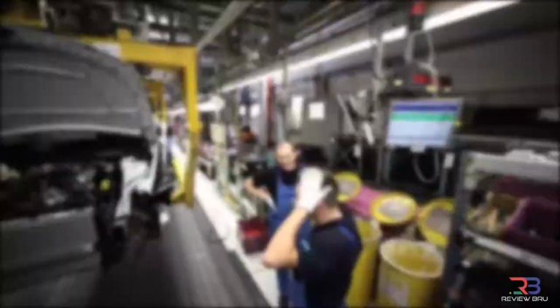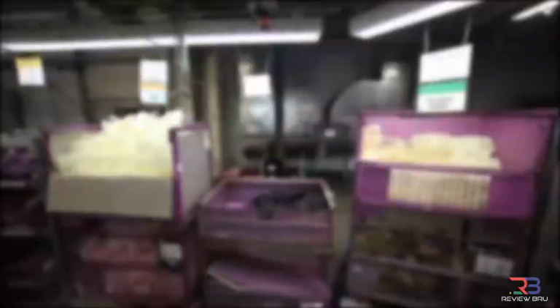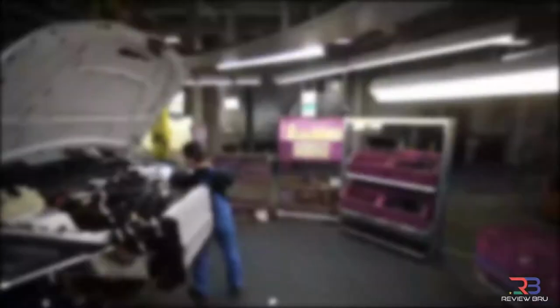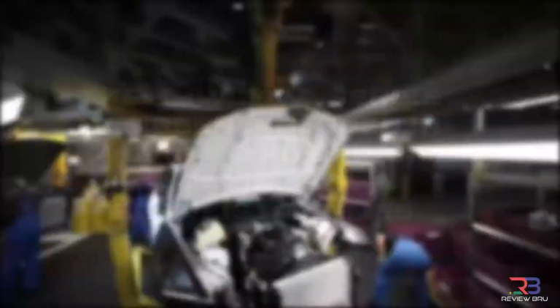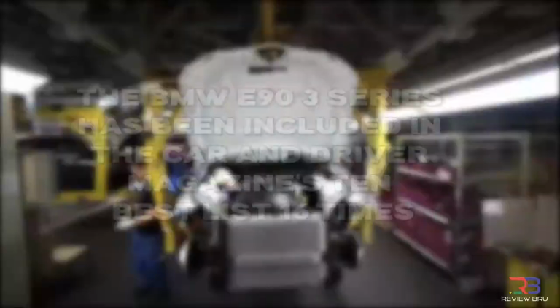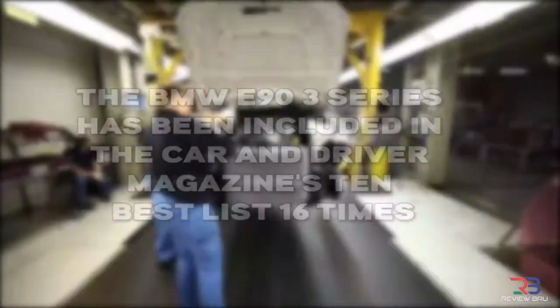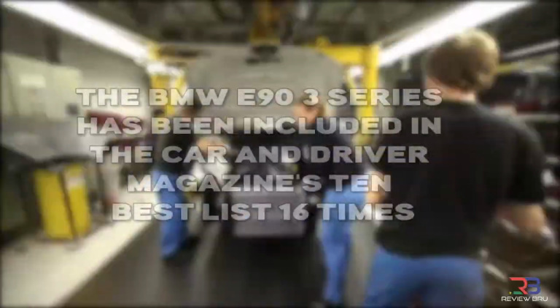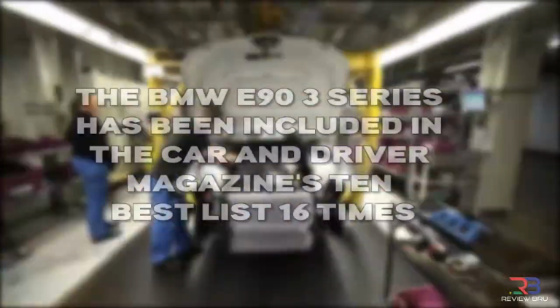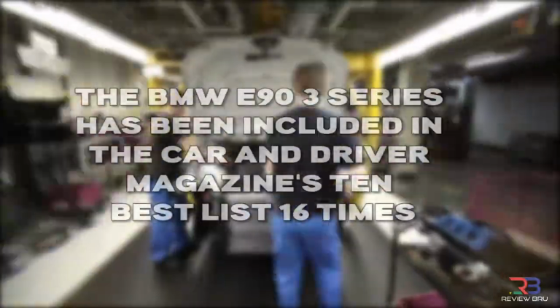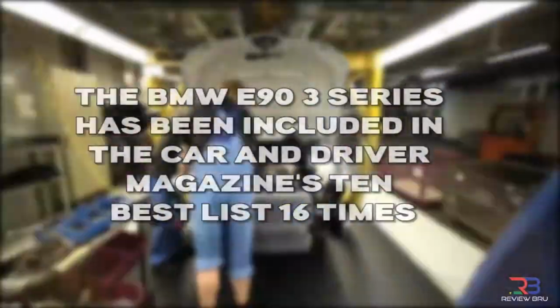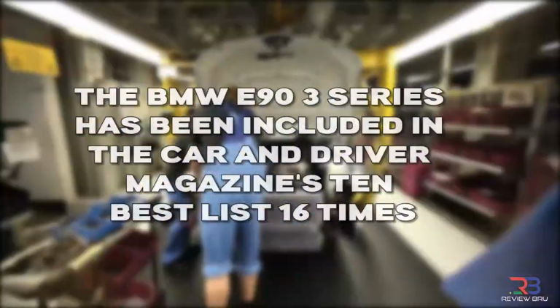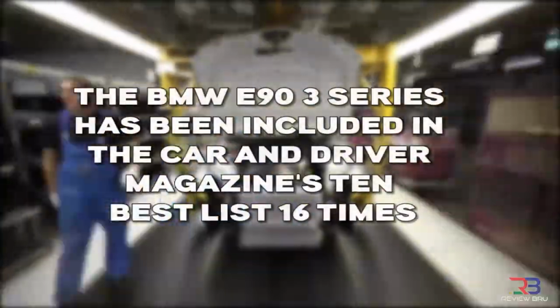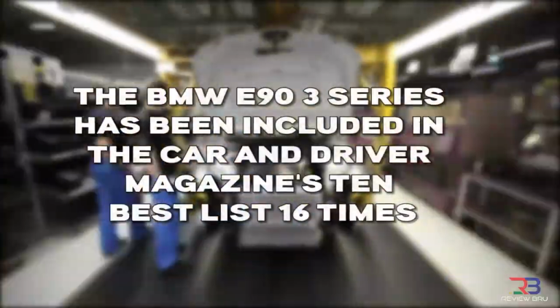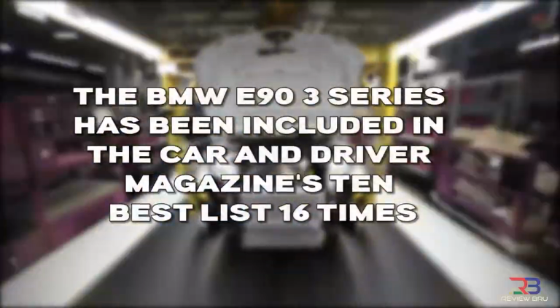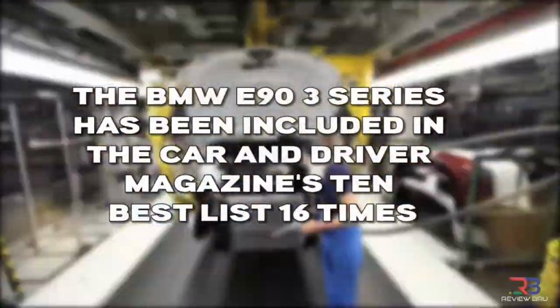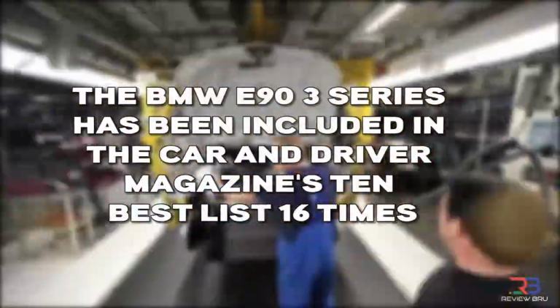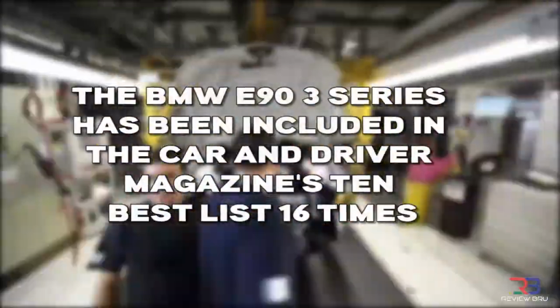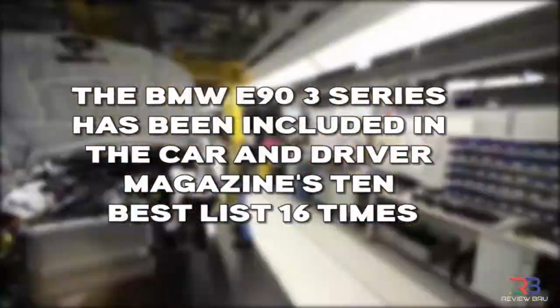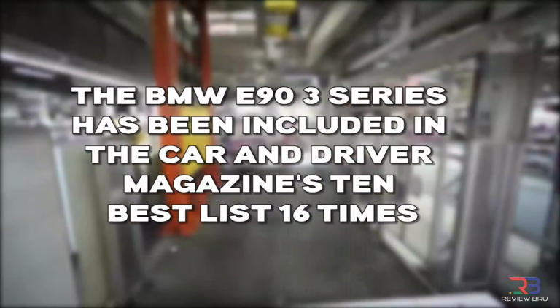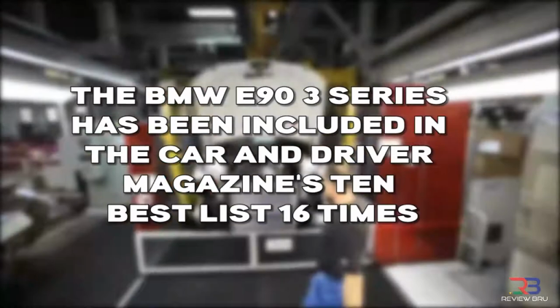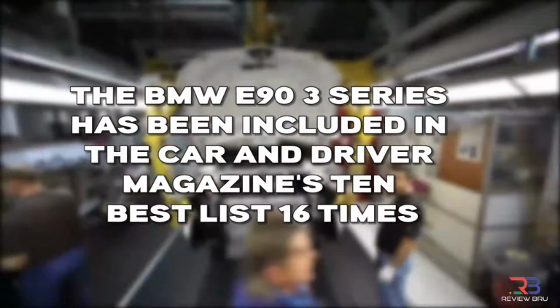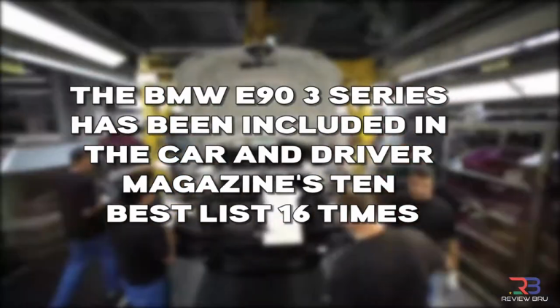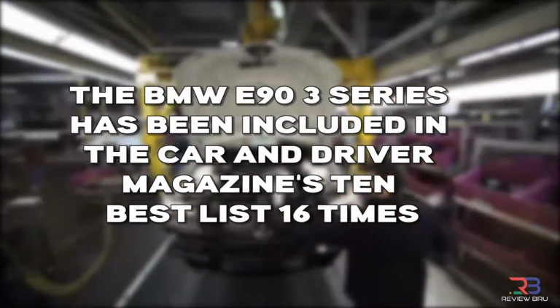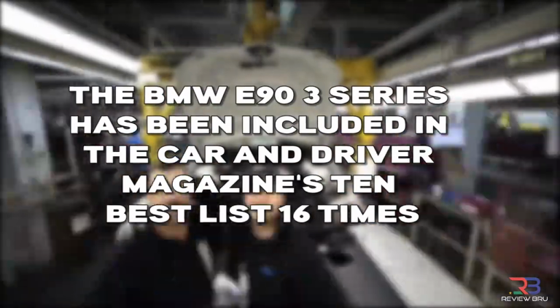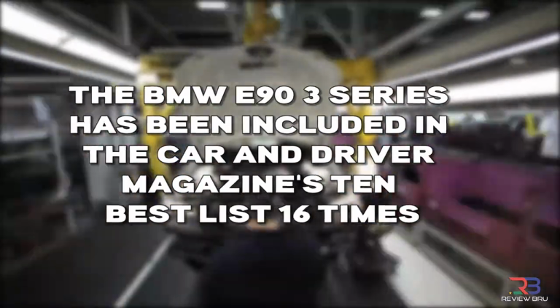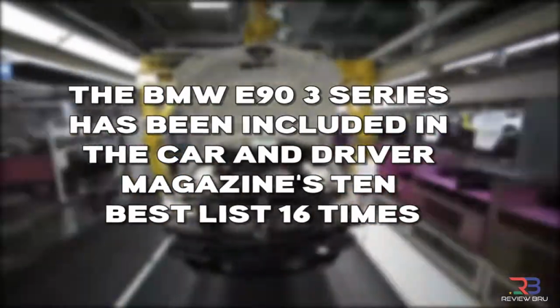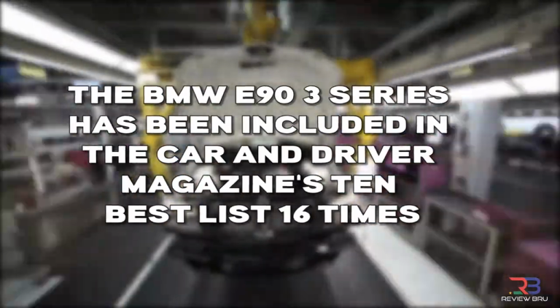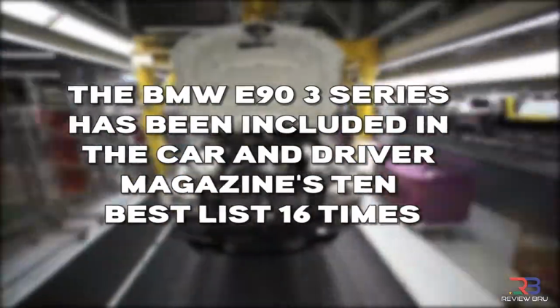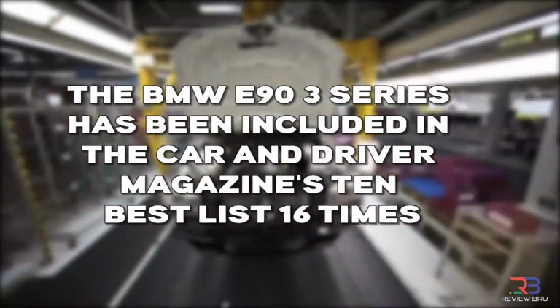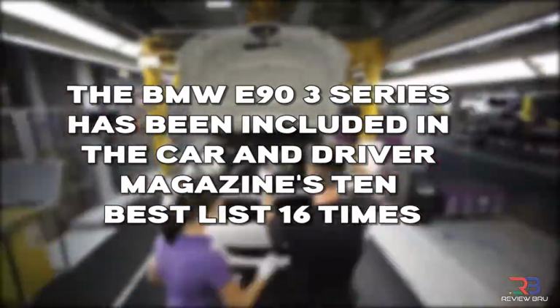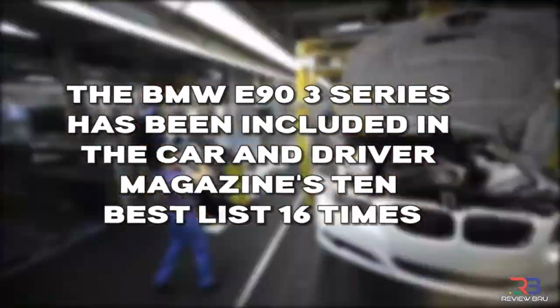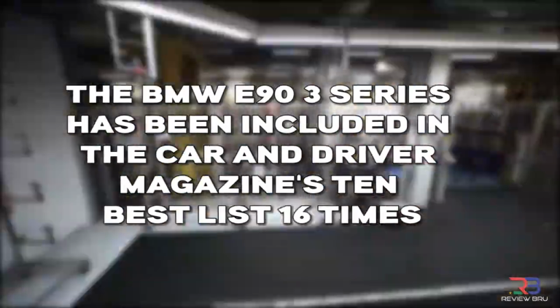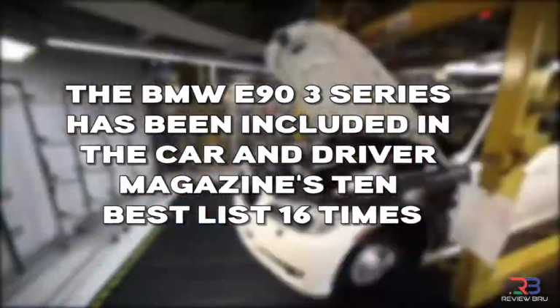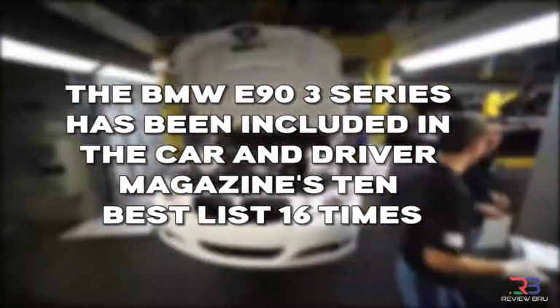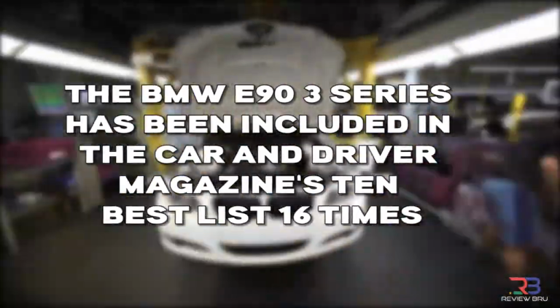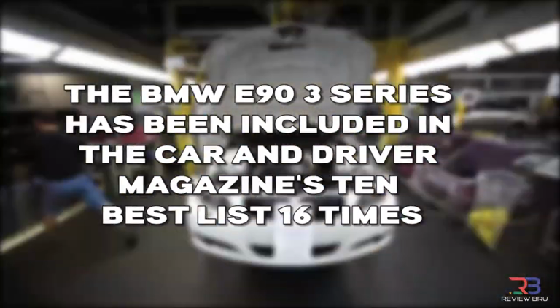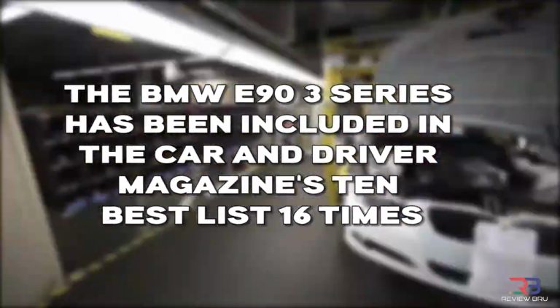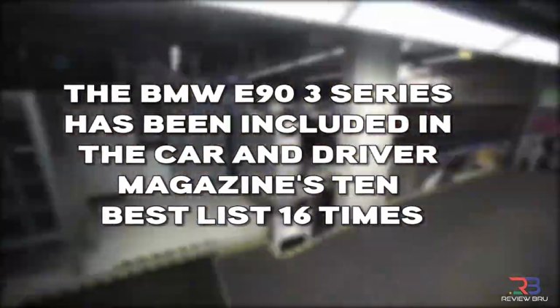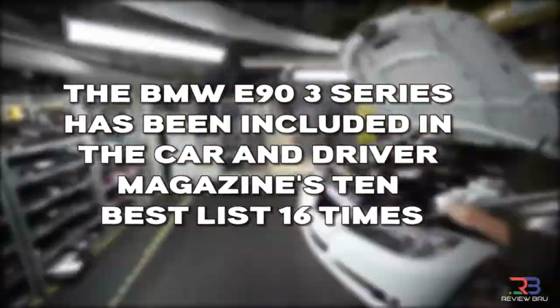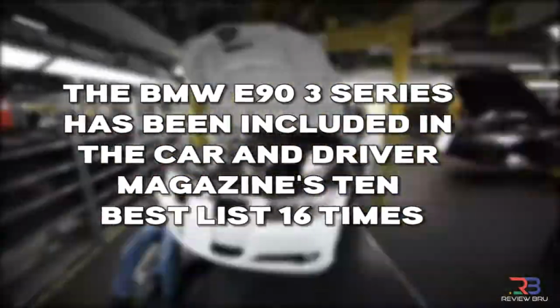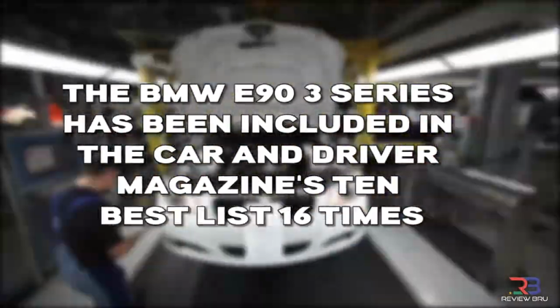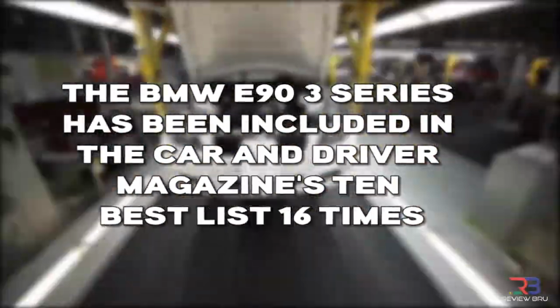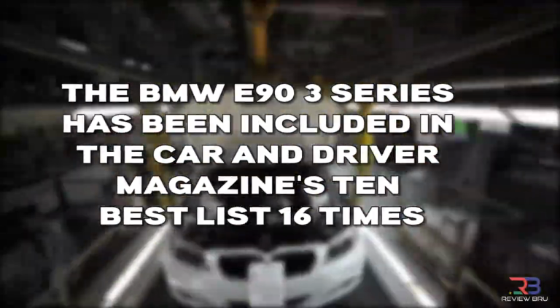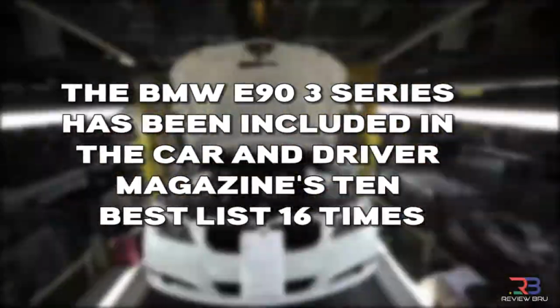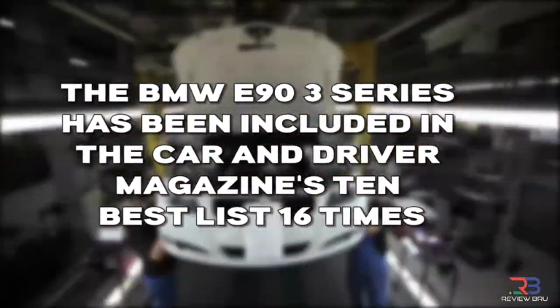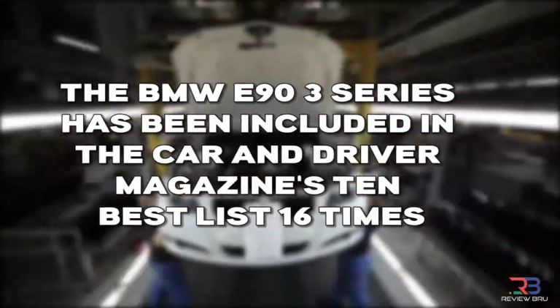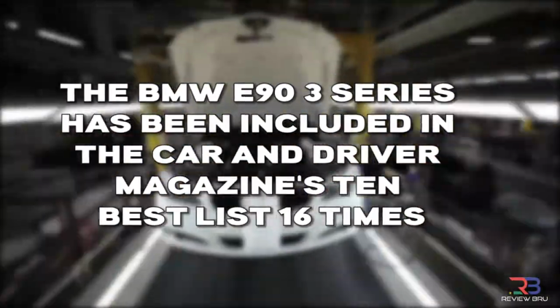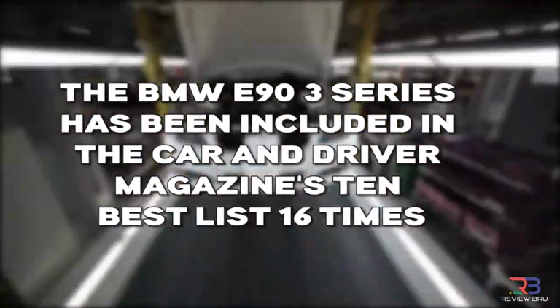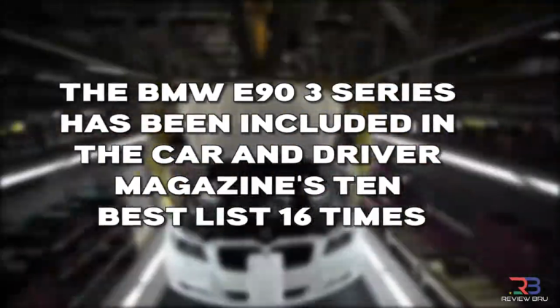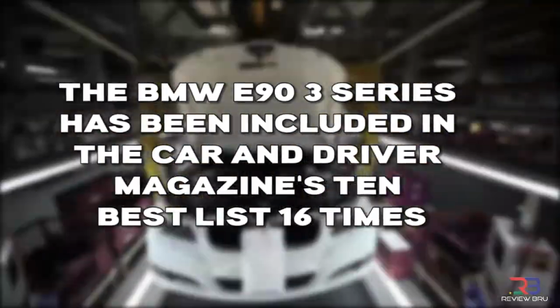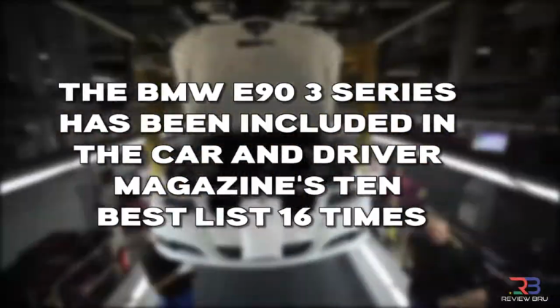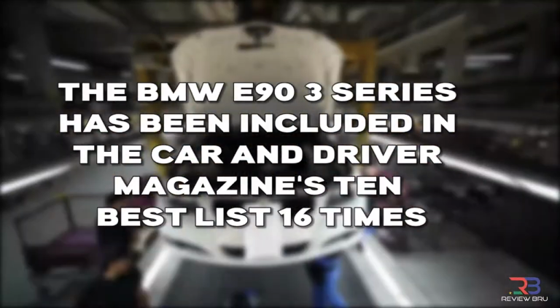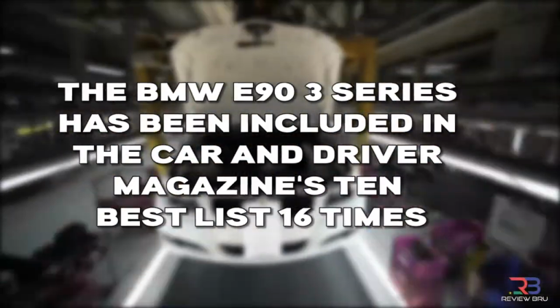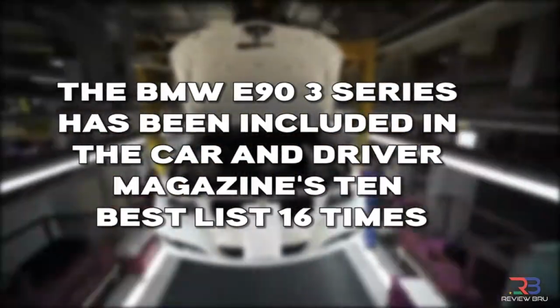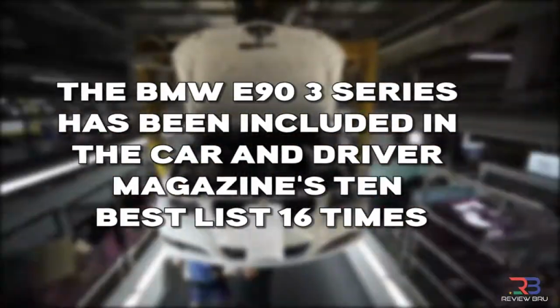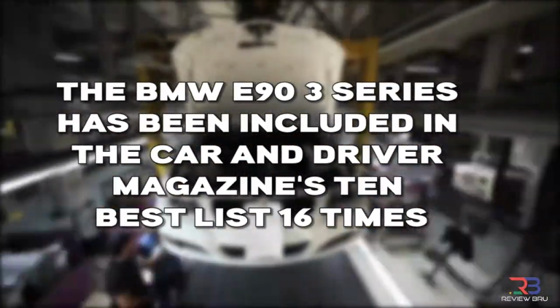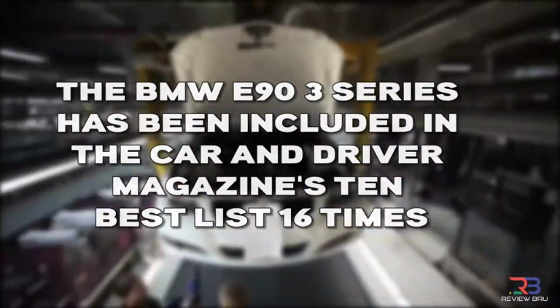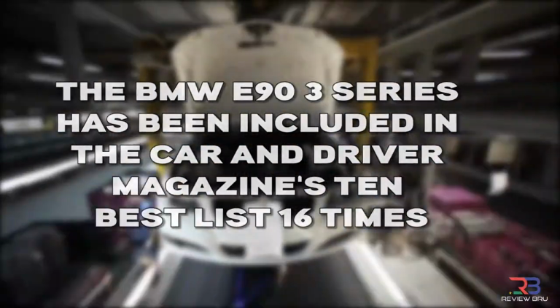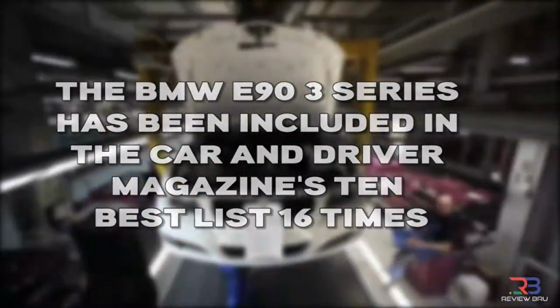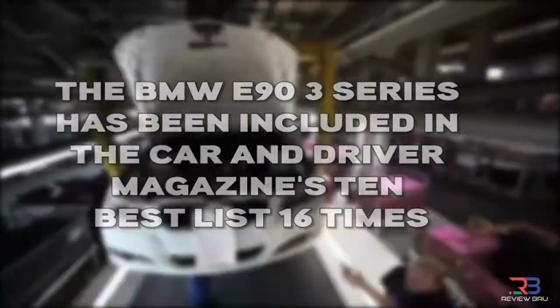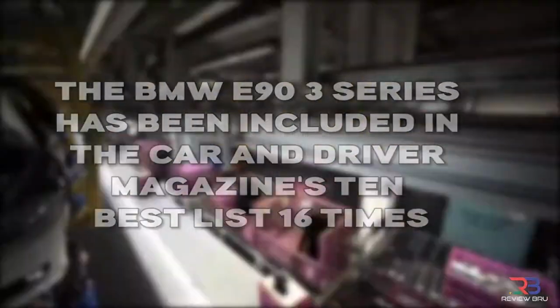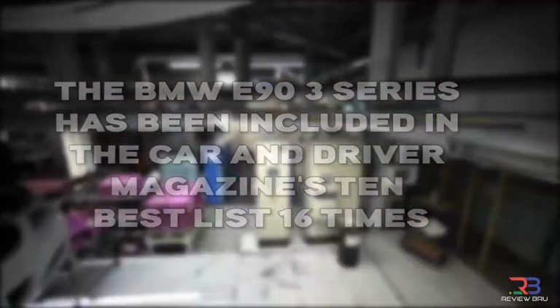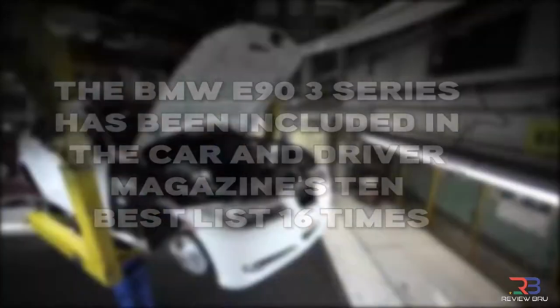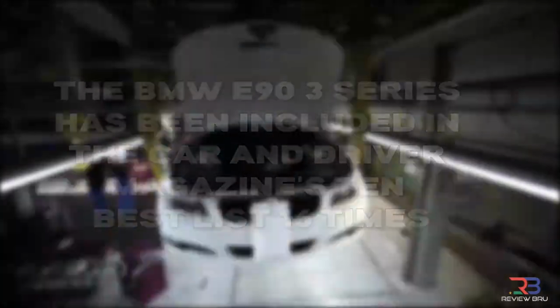Fourth, out of the 10 Best list's 24 years of publication, the E90 3 Series has featured an impressive 16 times.